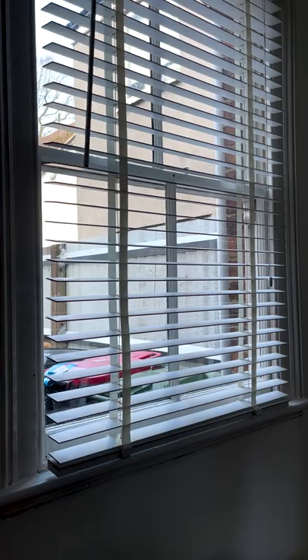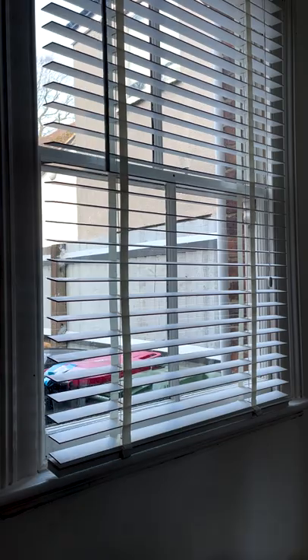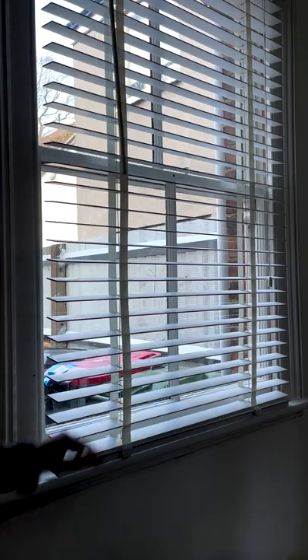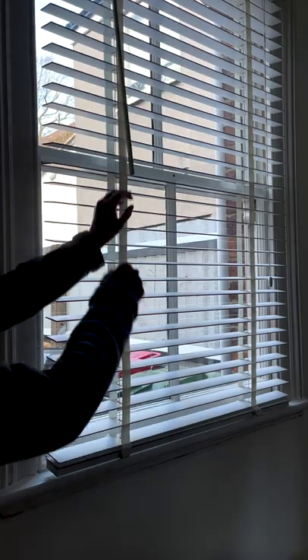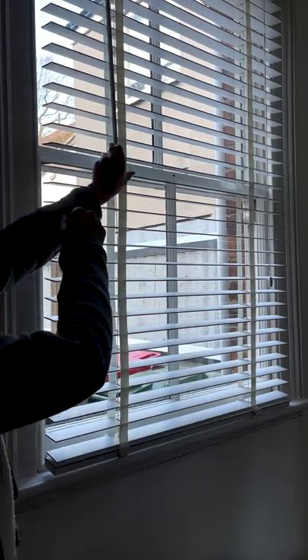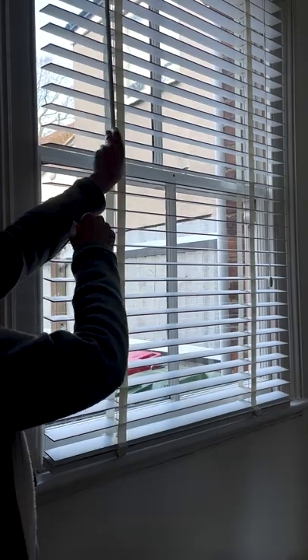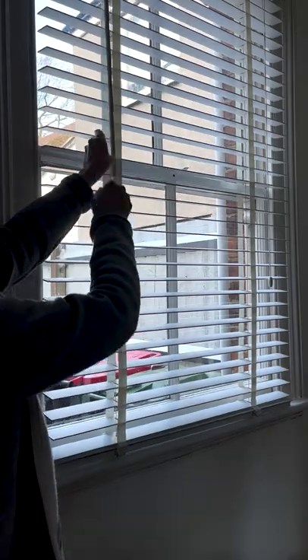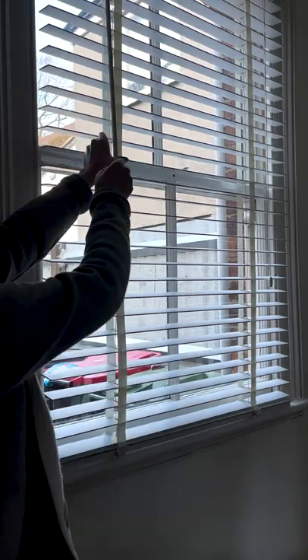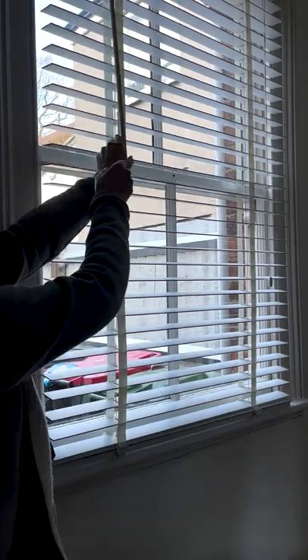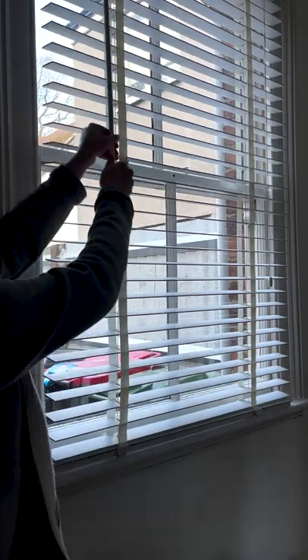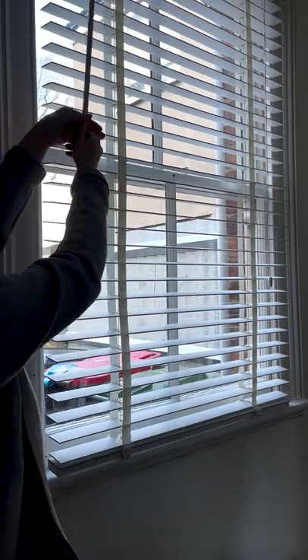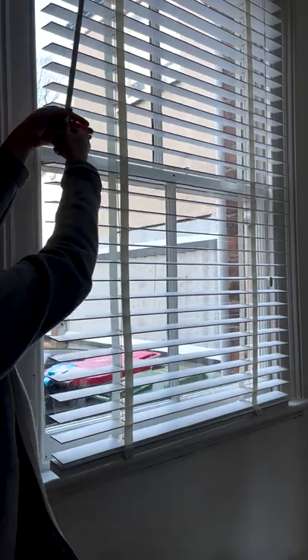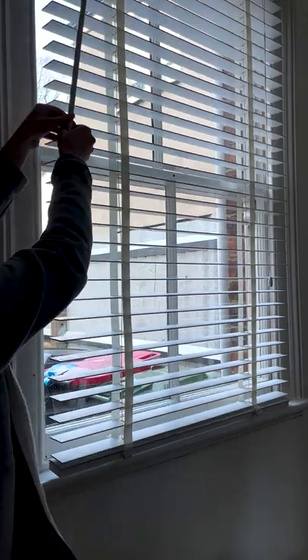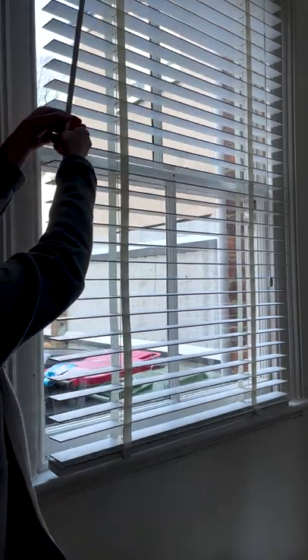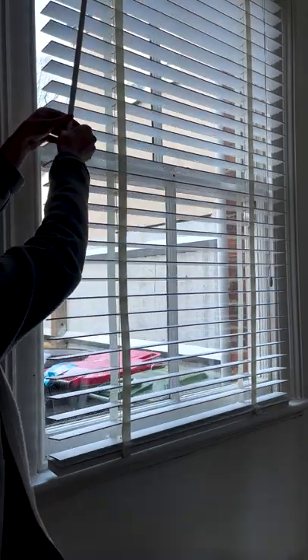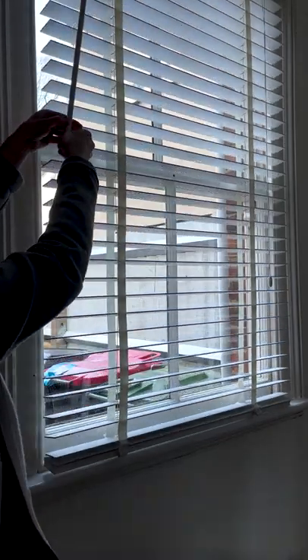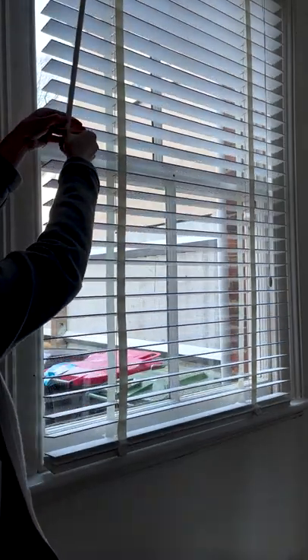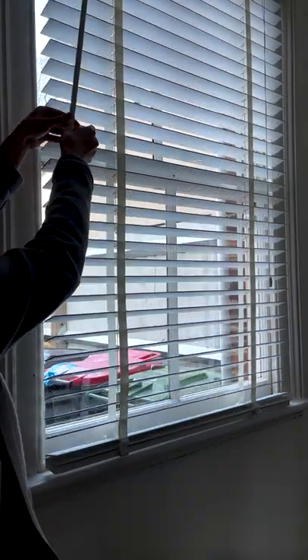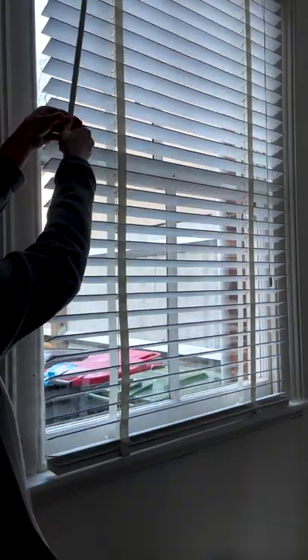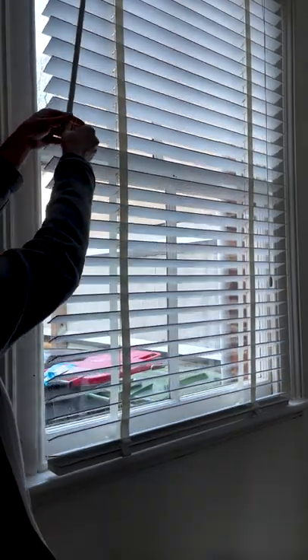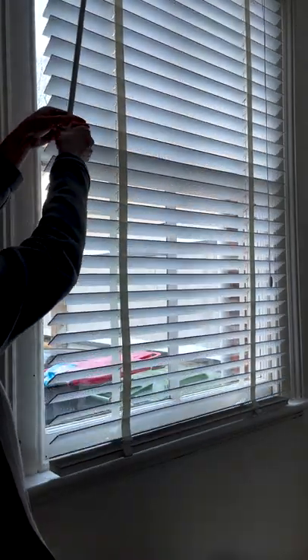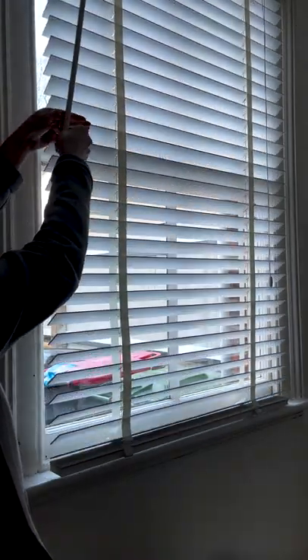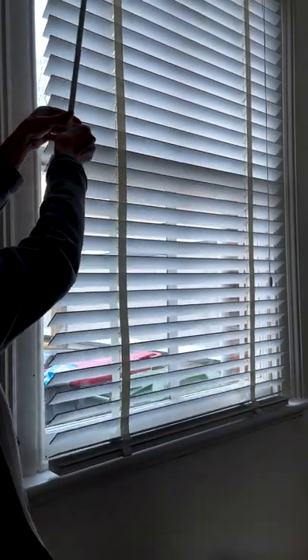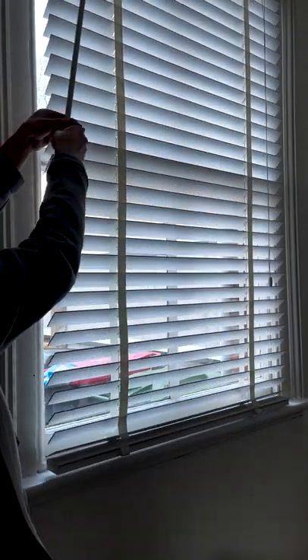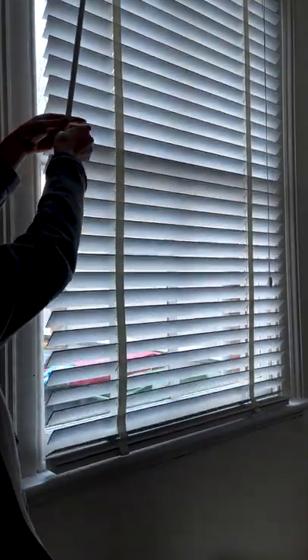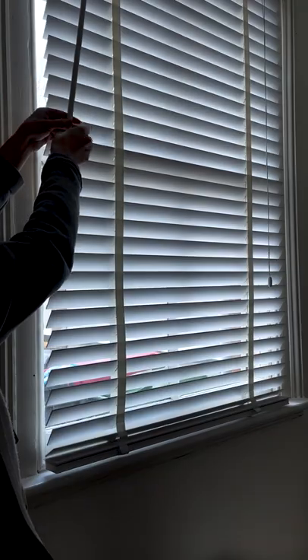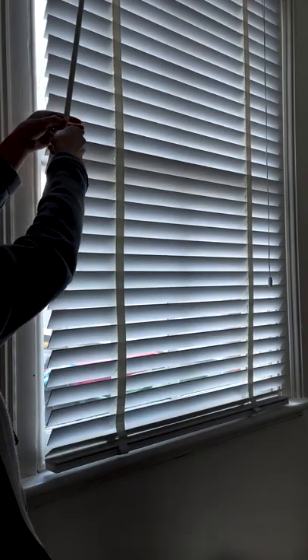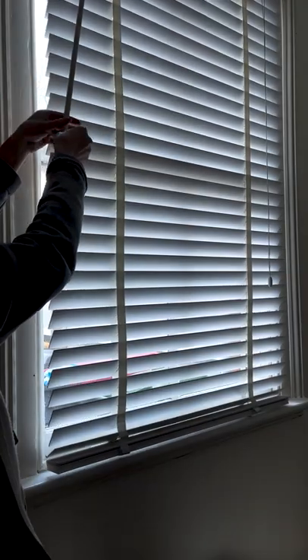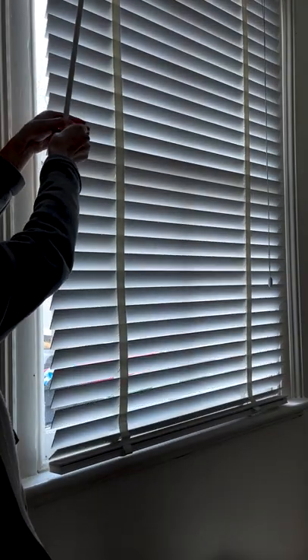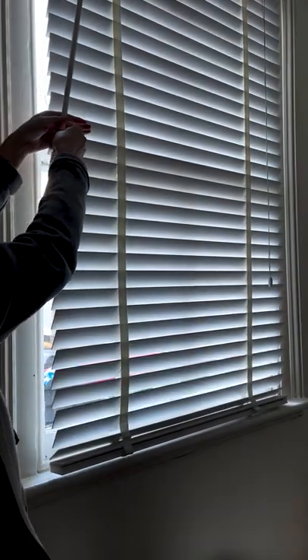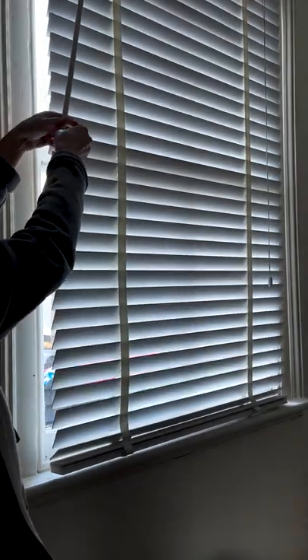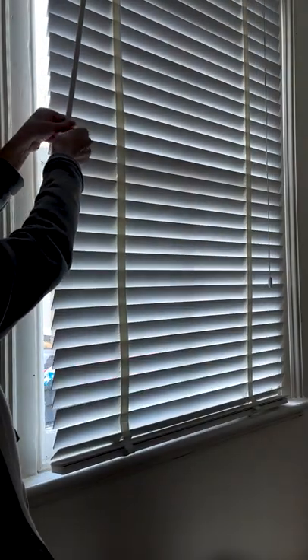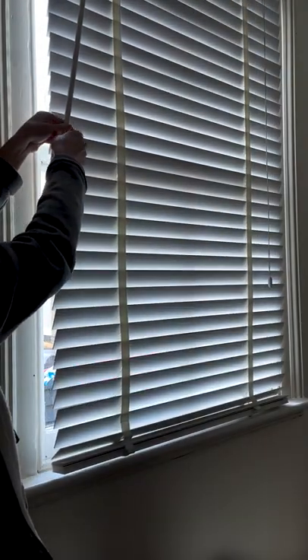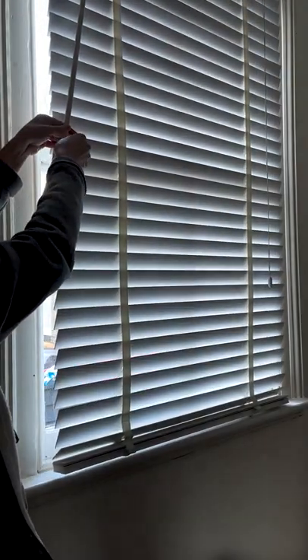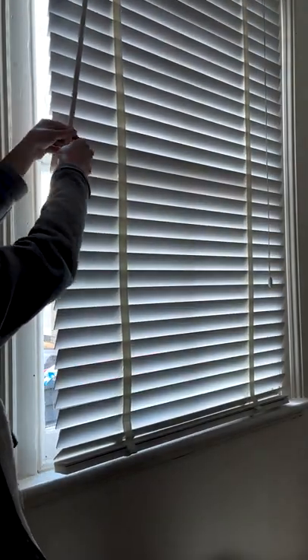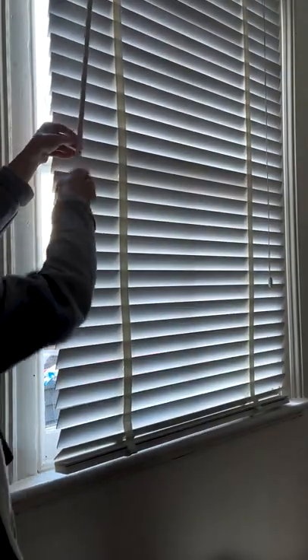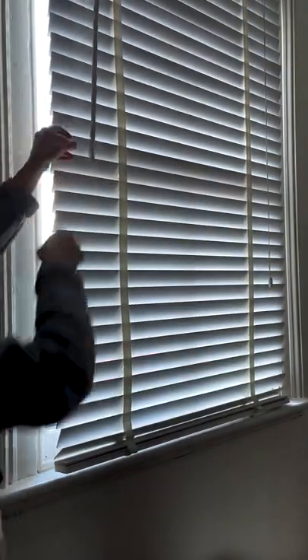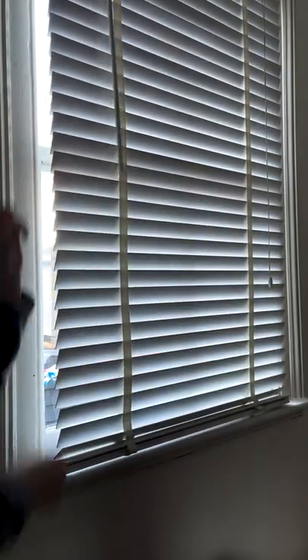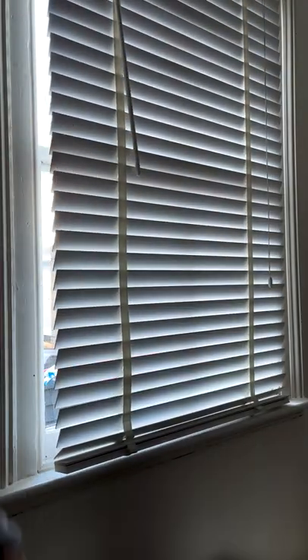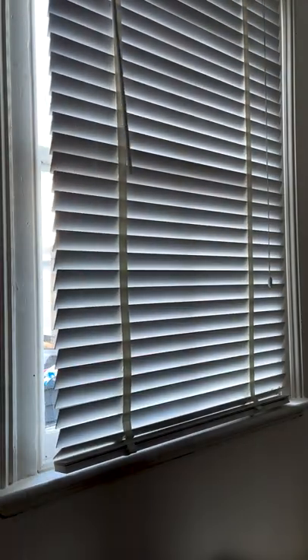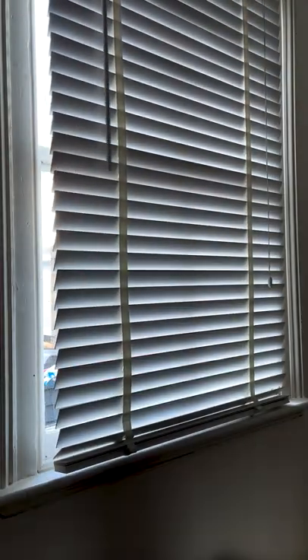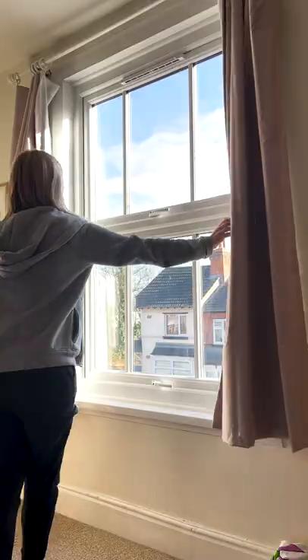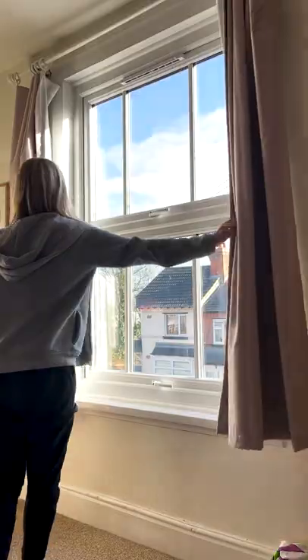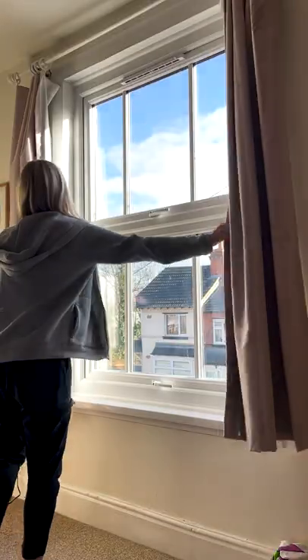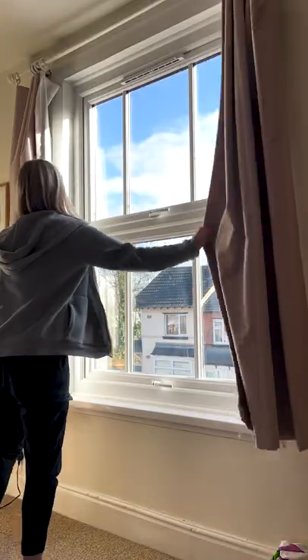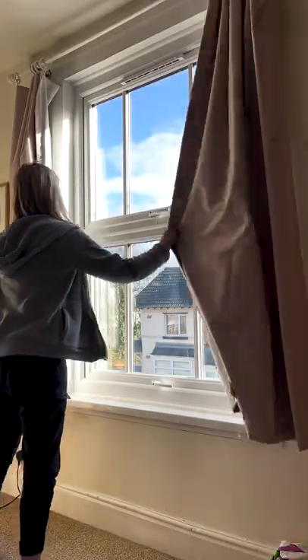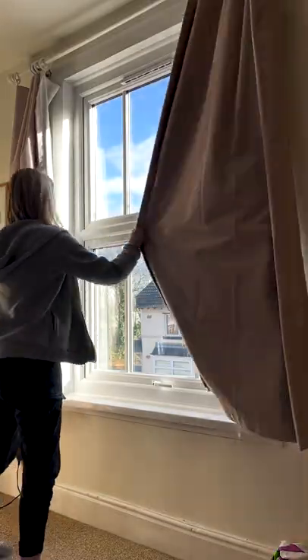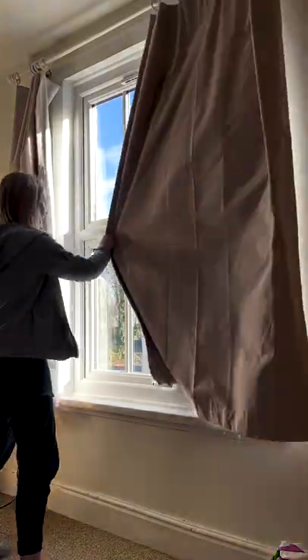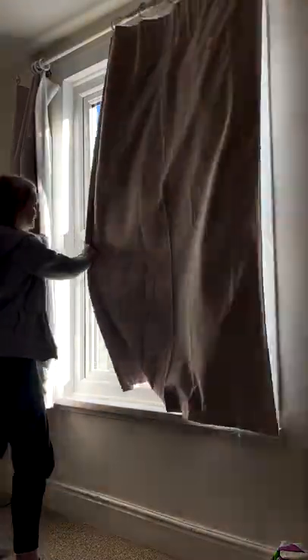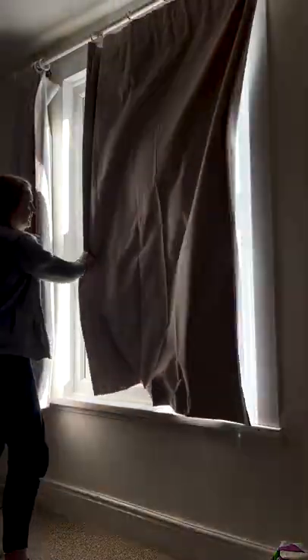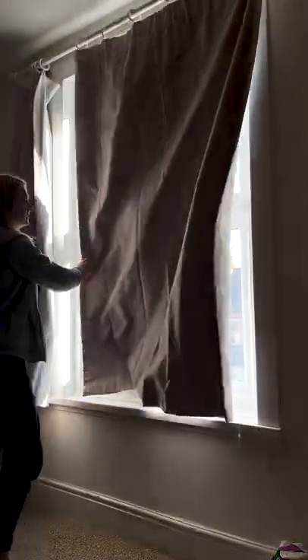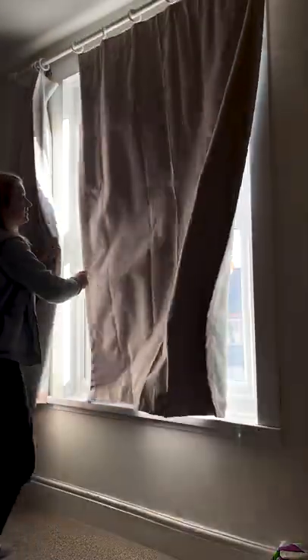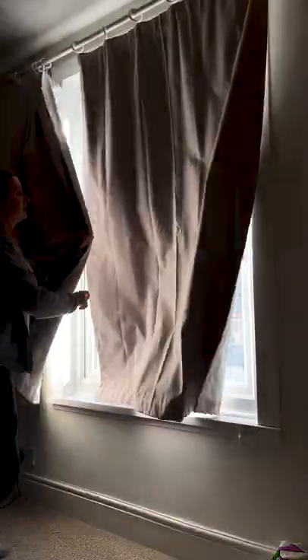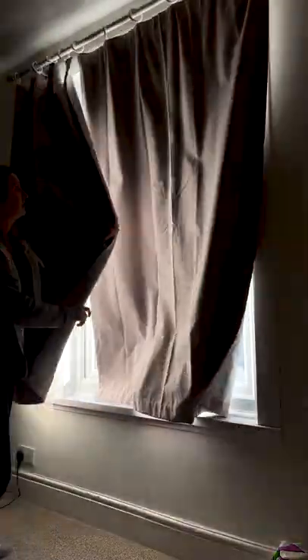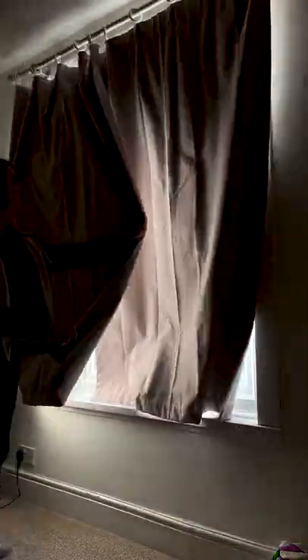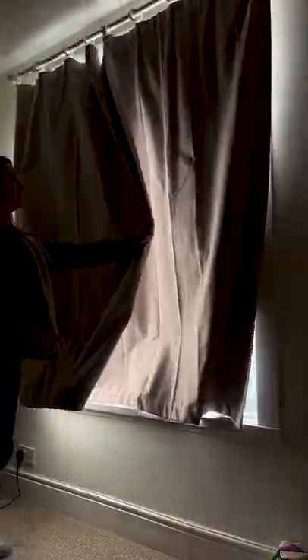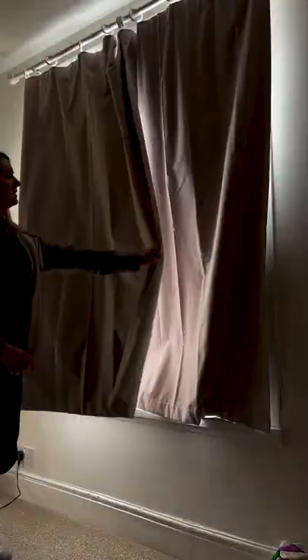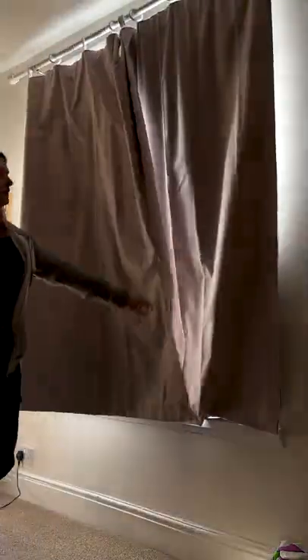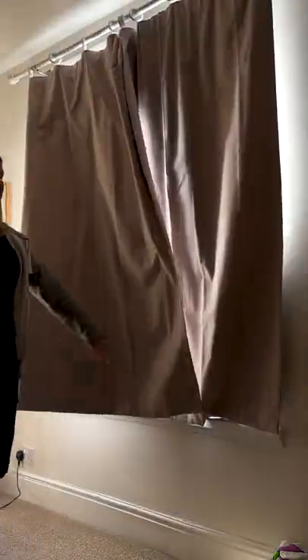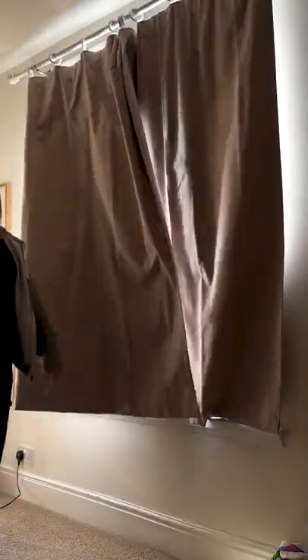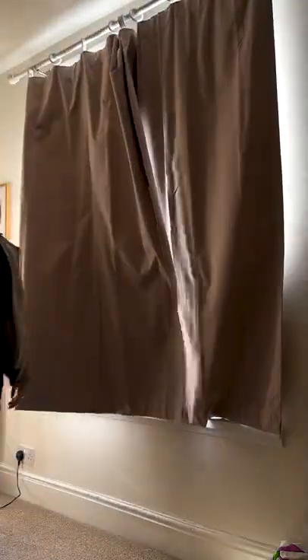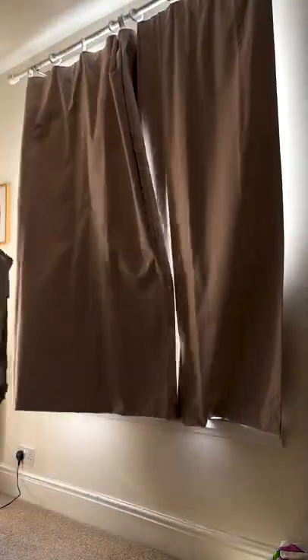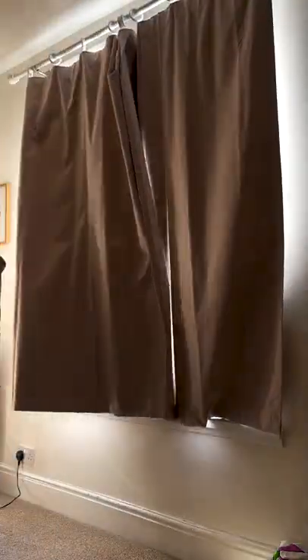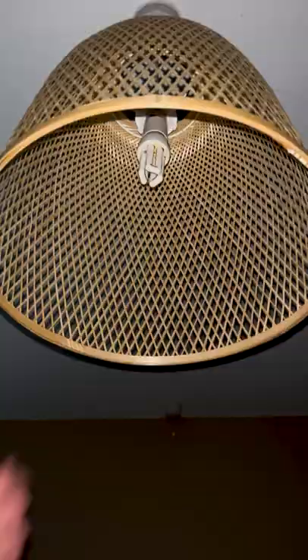During the day, especially if you're out at work, keep your blinds and curtains closed. This will keep the heat in your house rather than letting it escape.